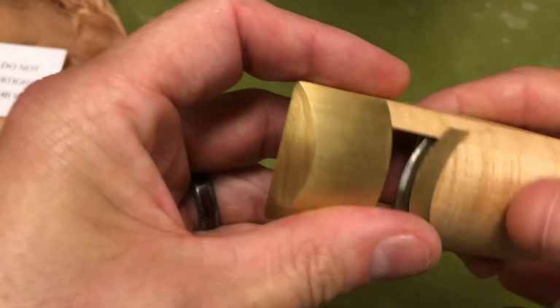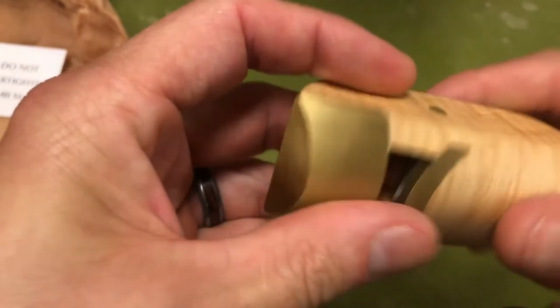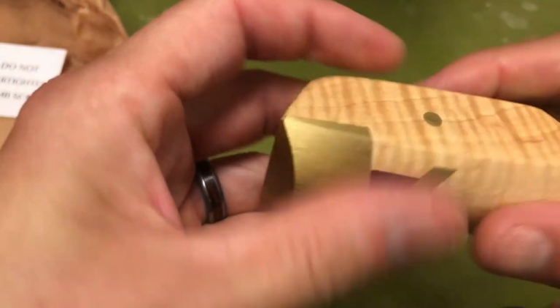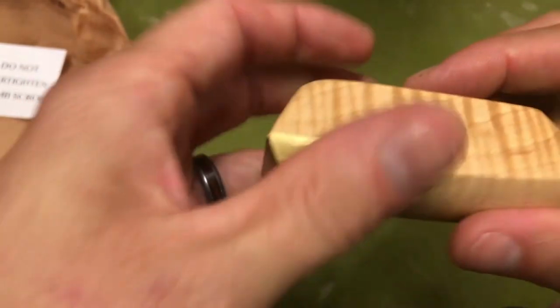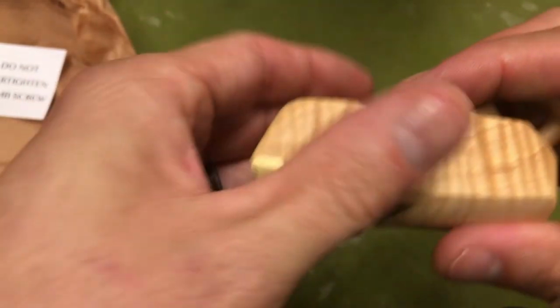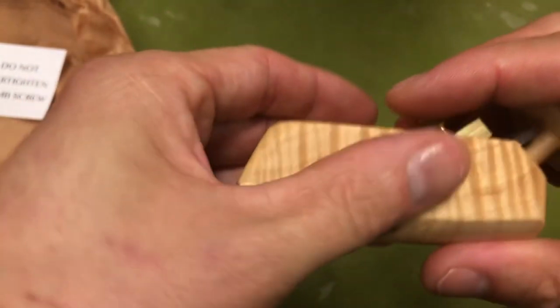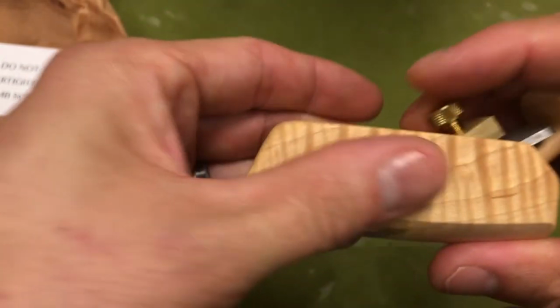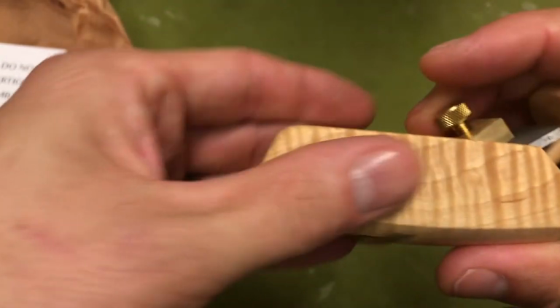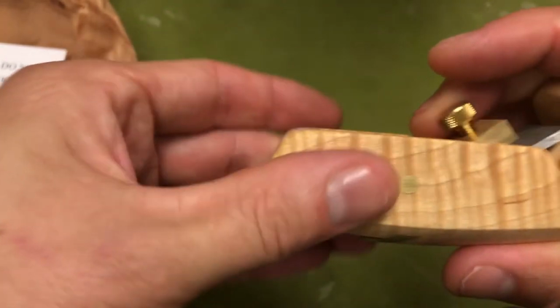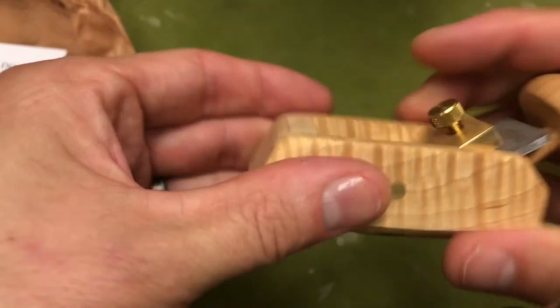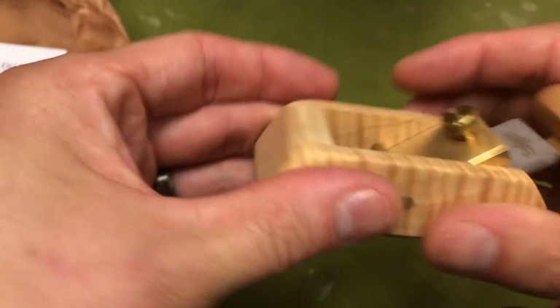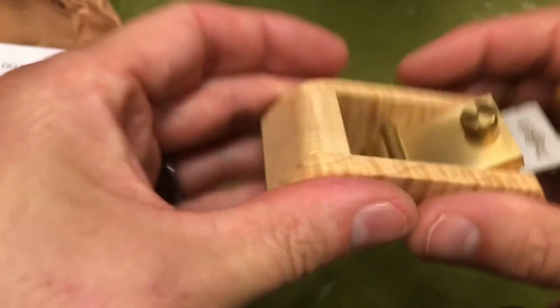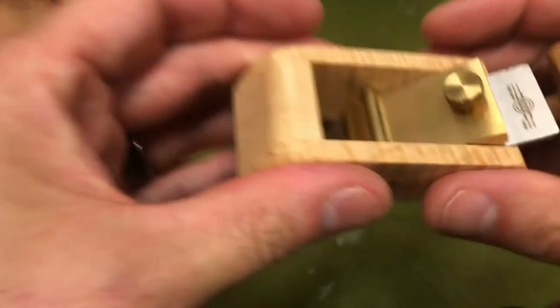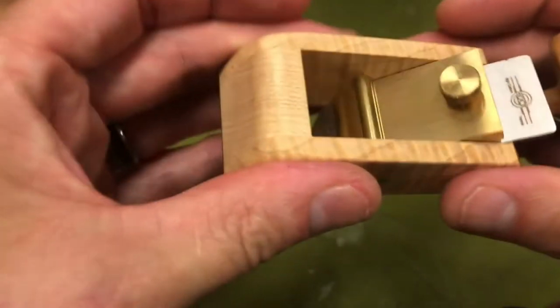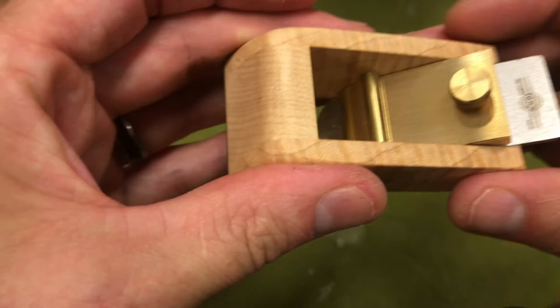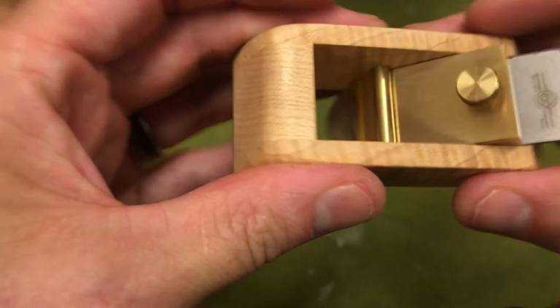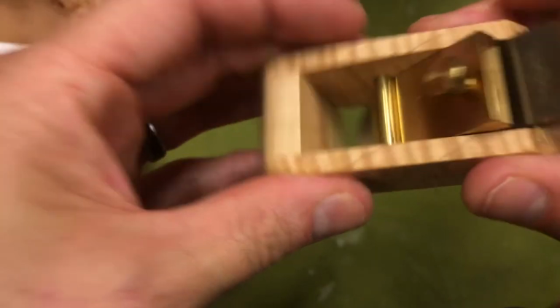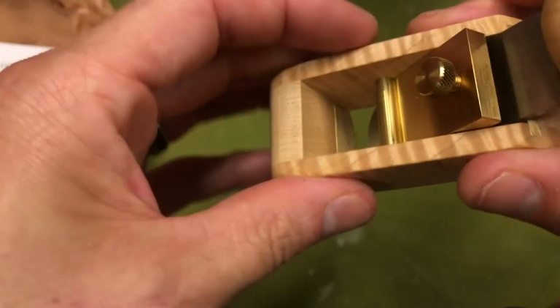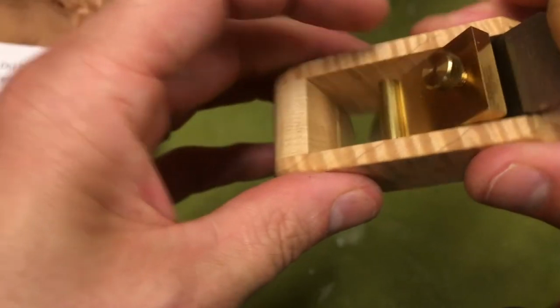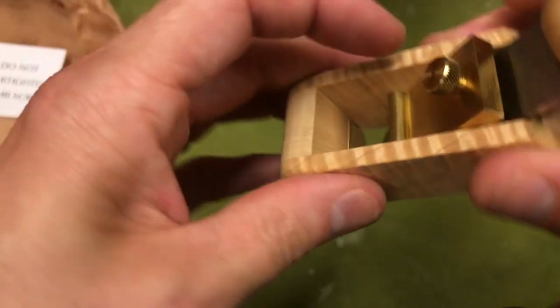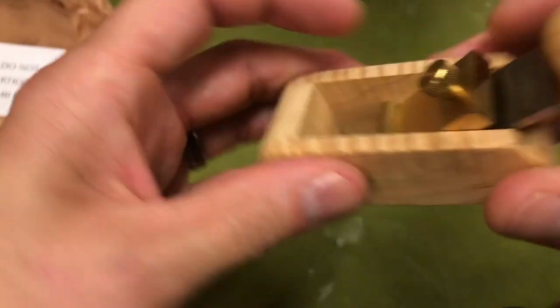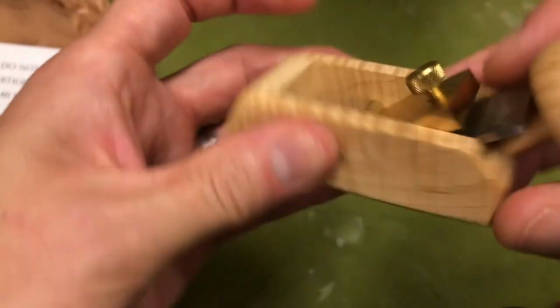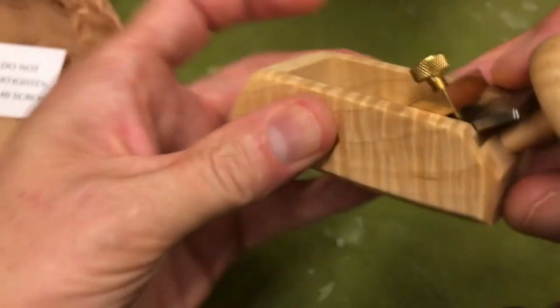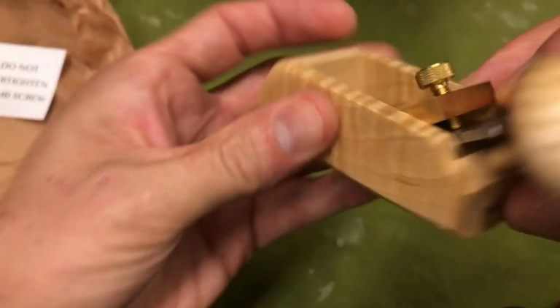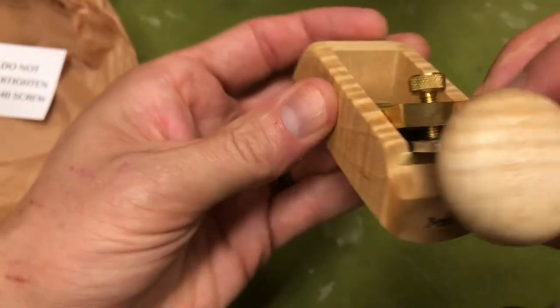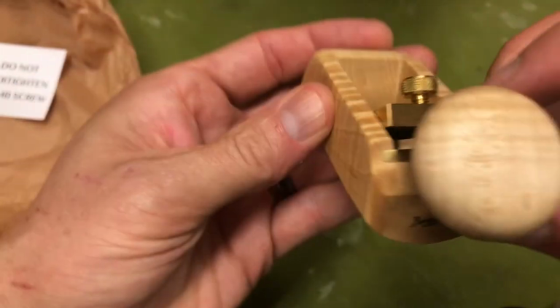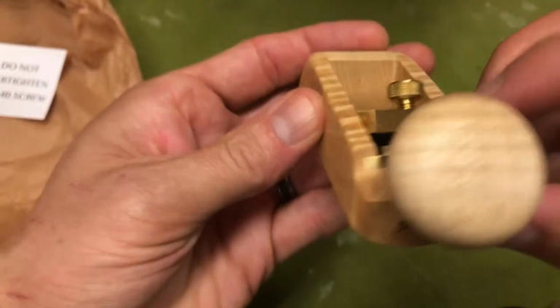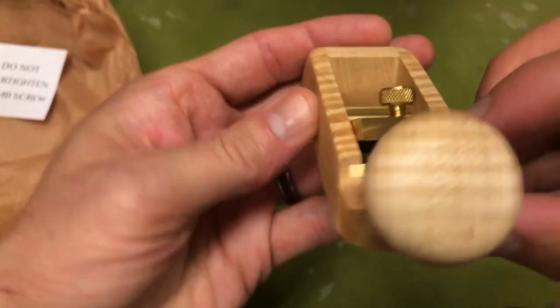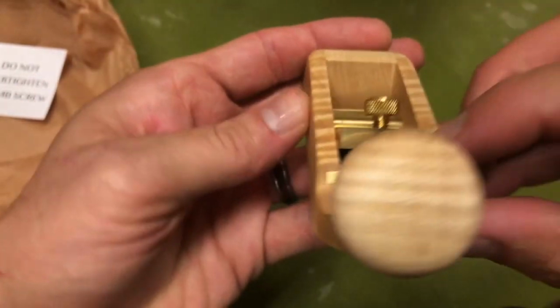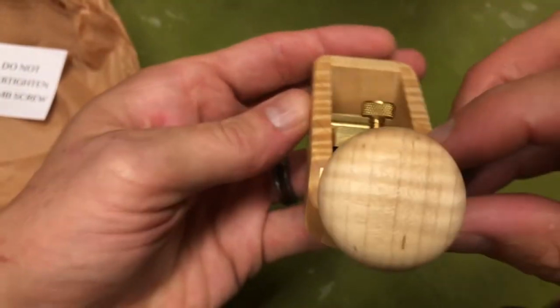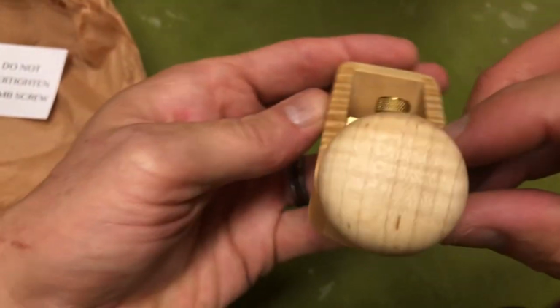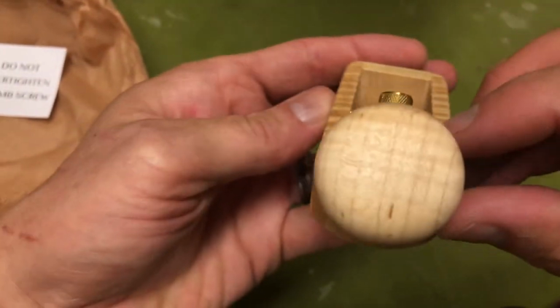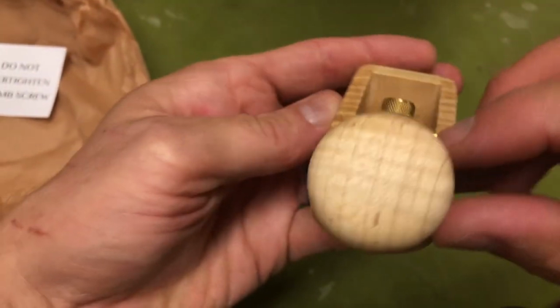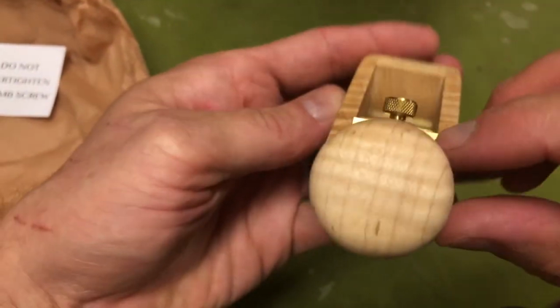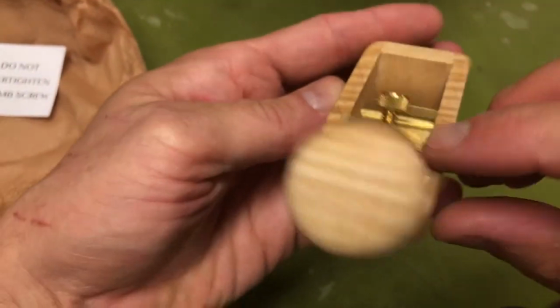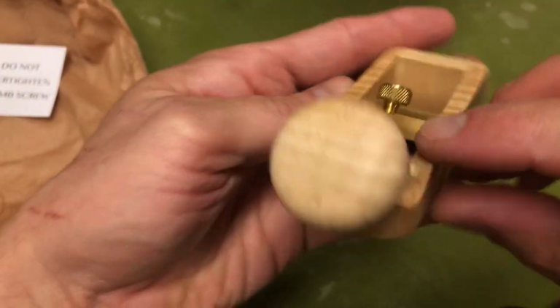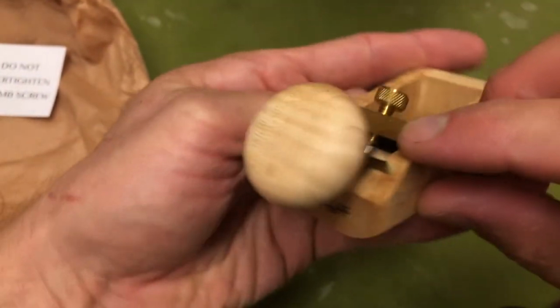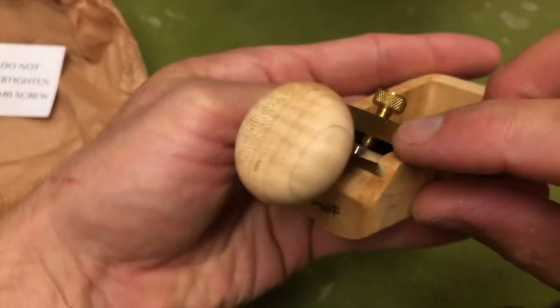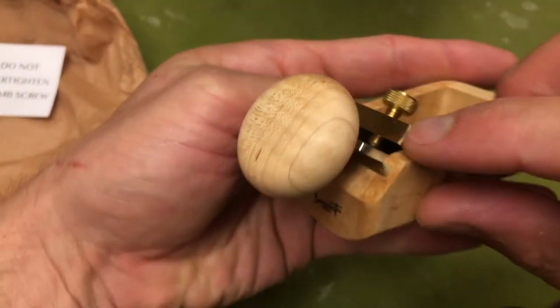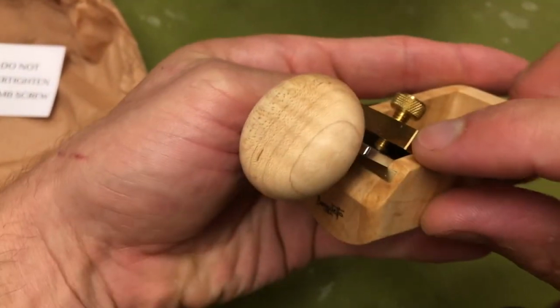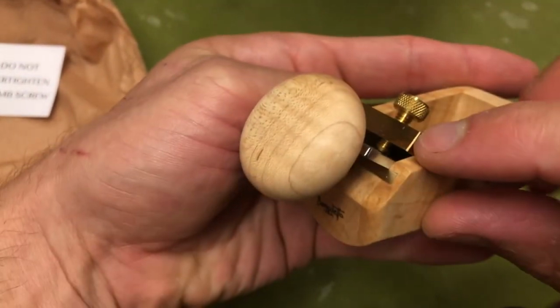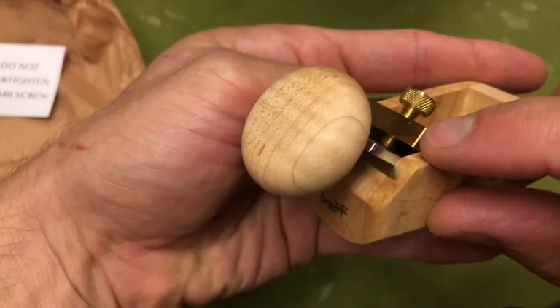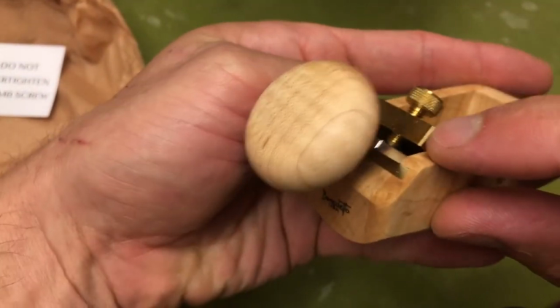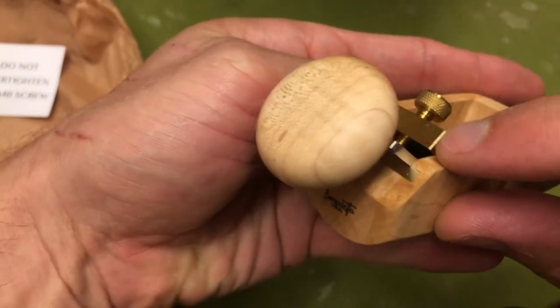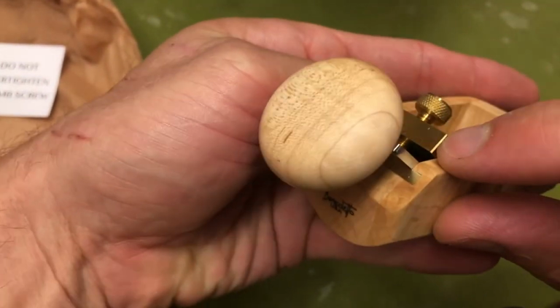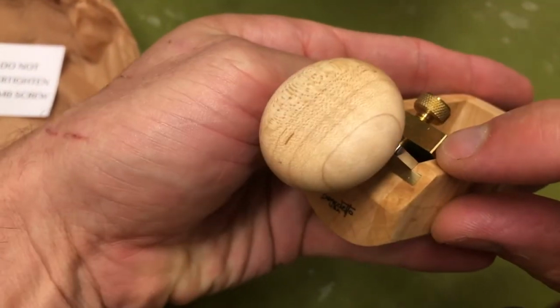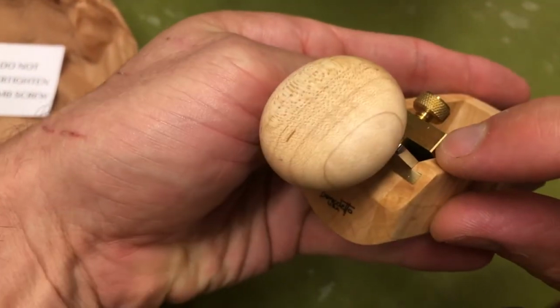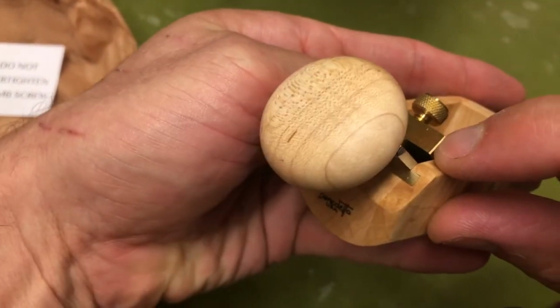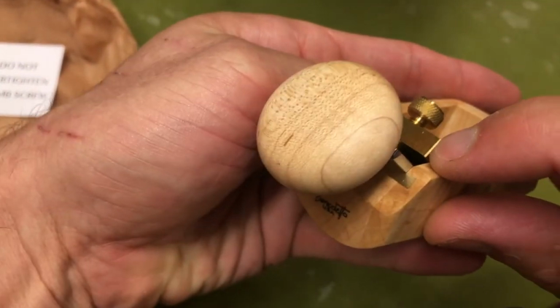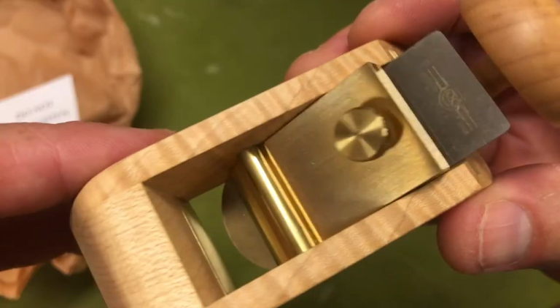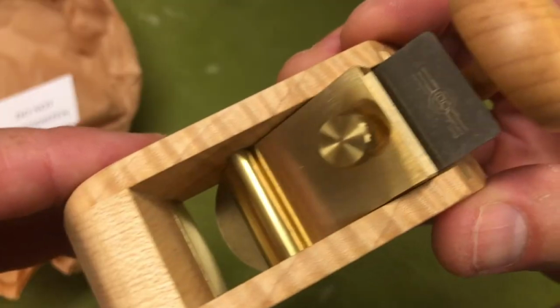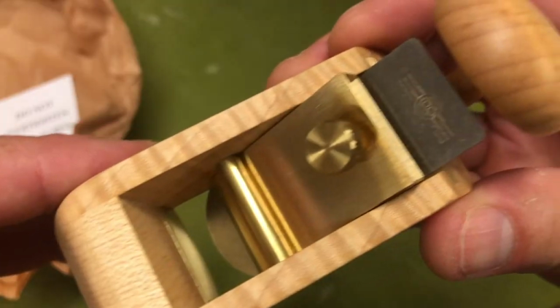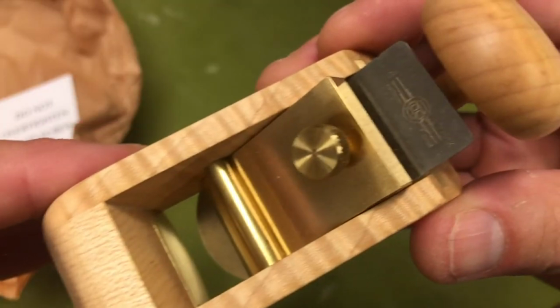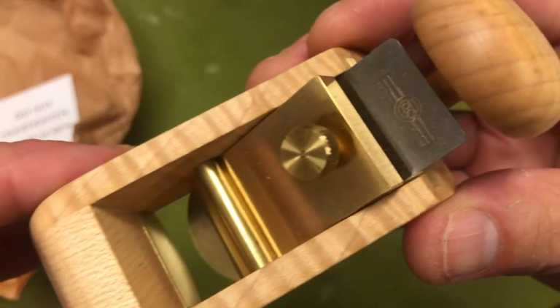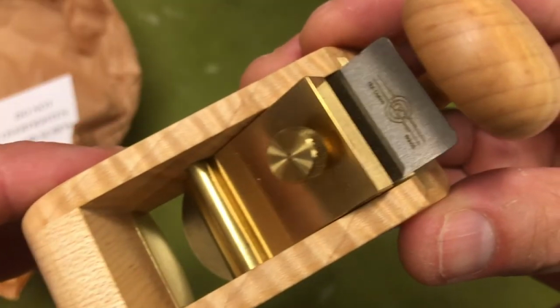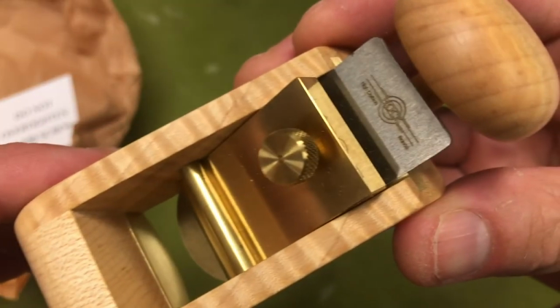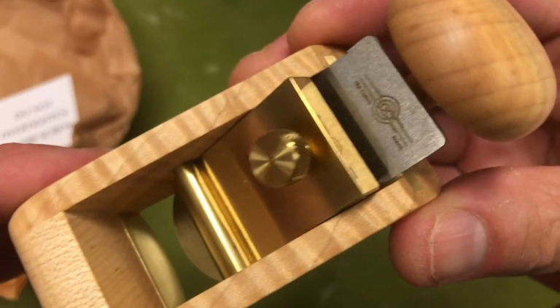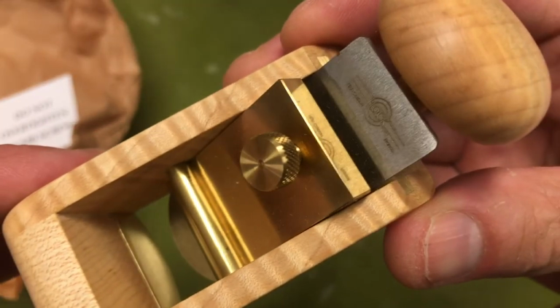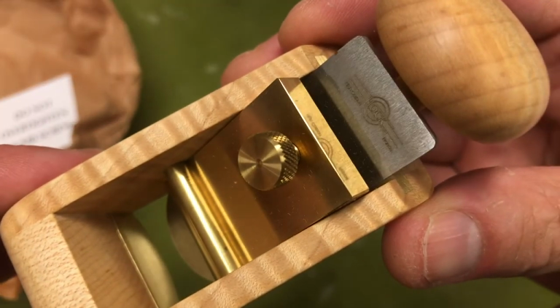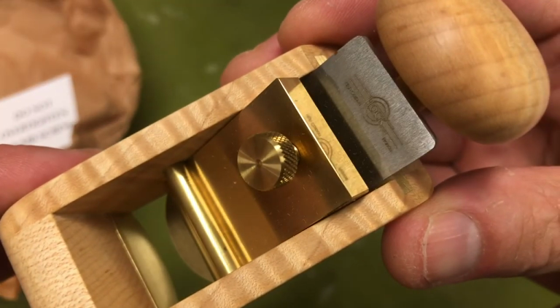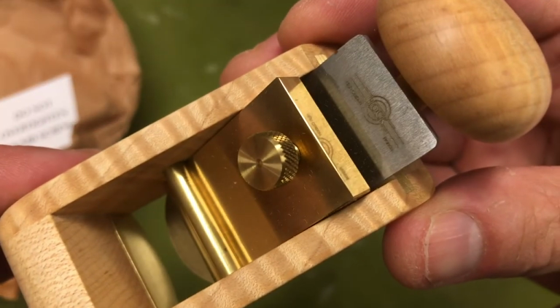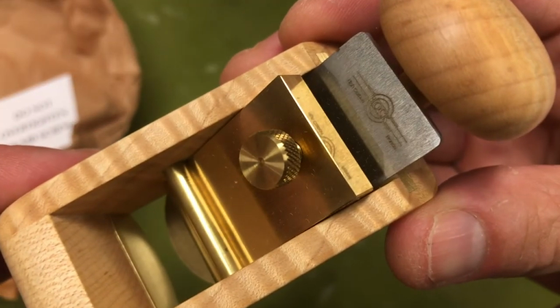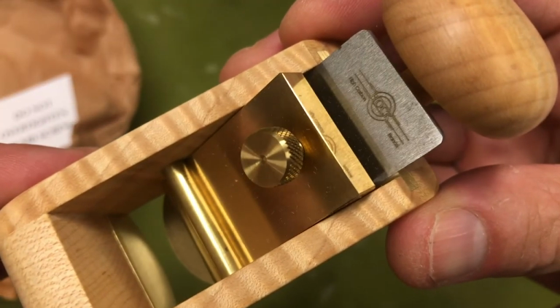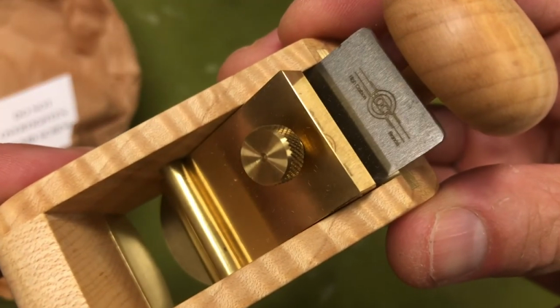Really nicely finished. Look how fat that brass is. Beautiful.